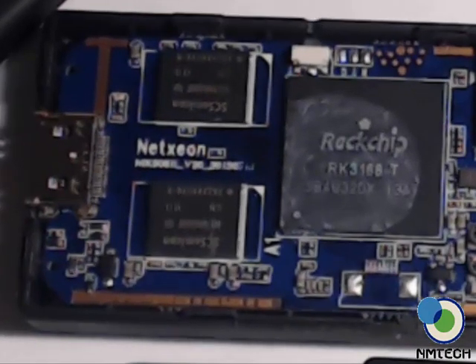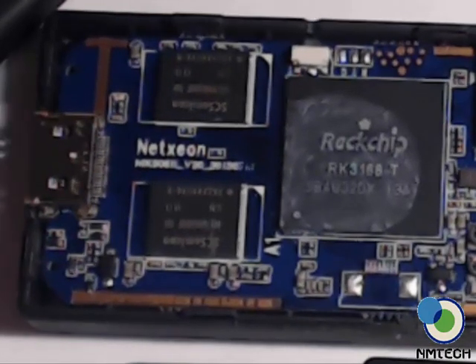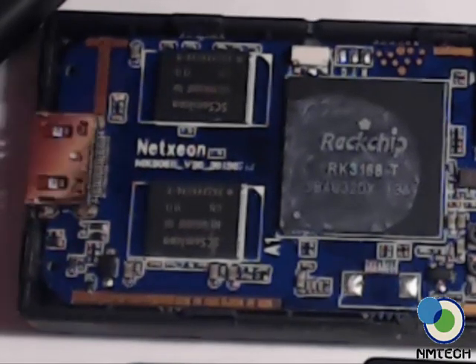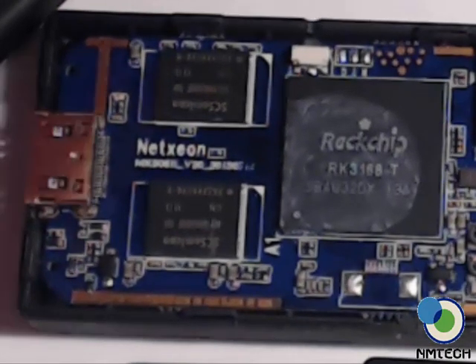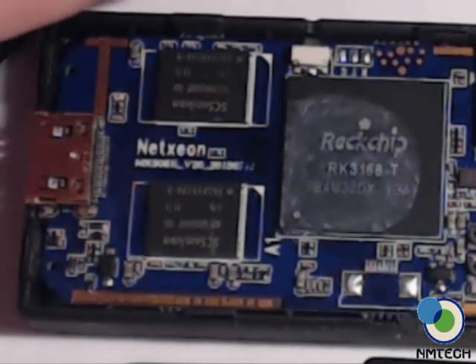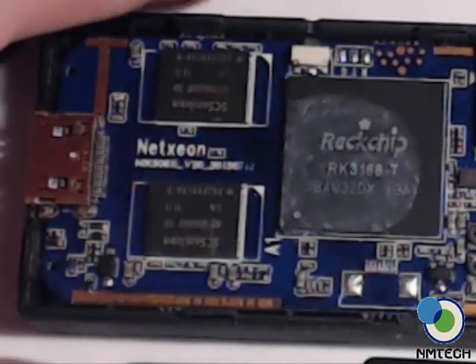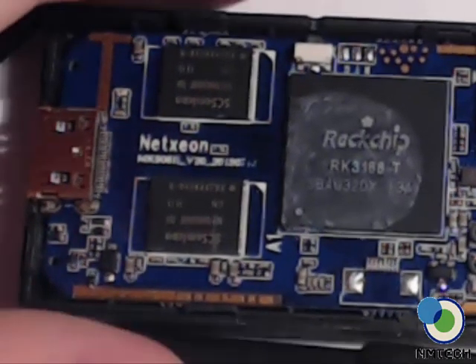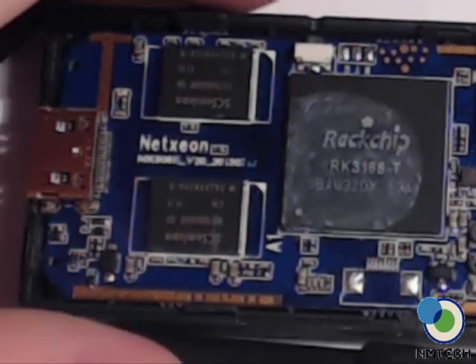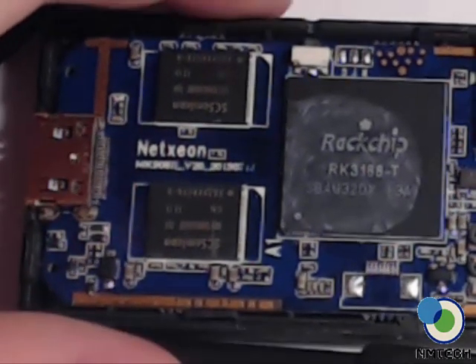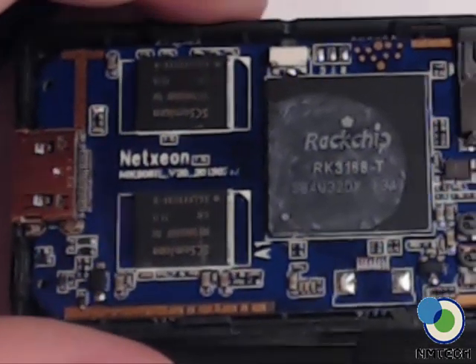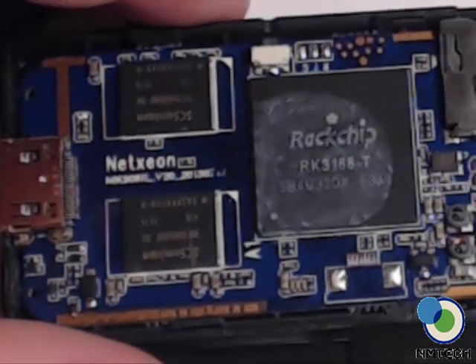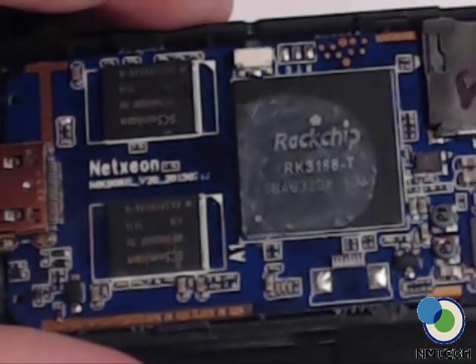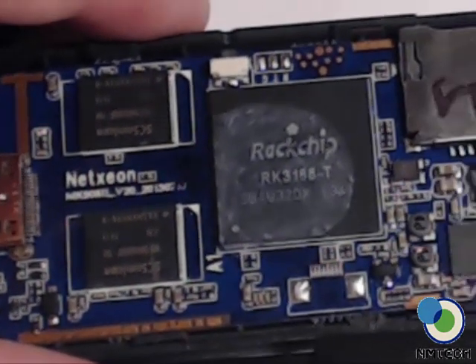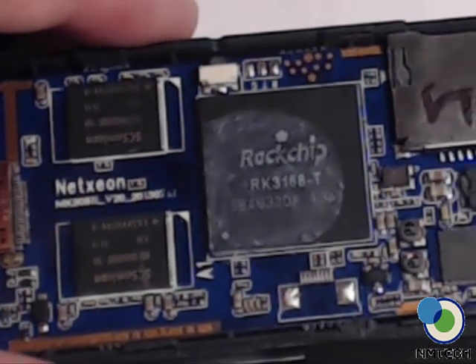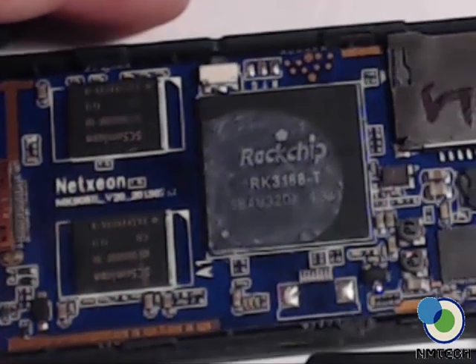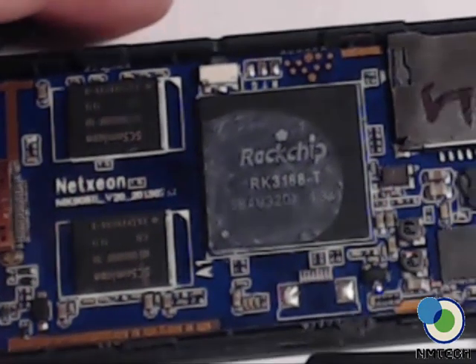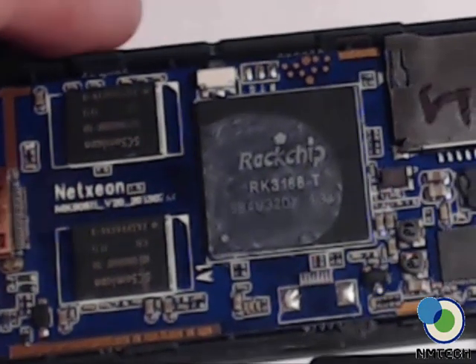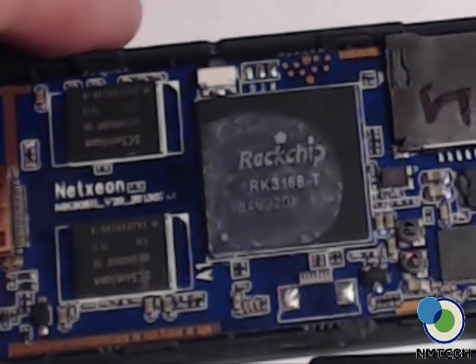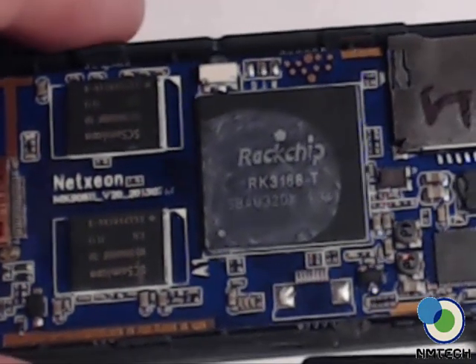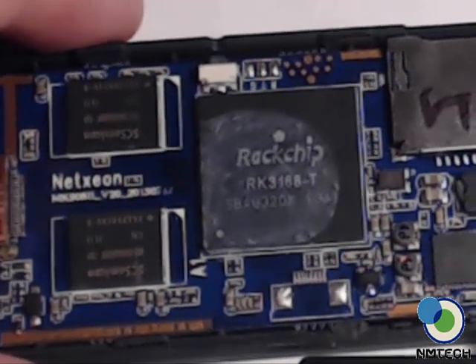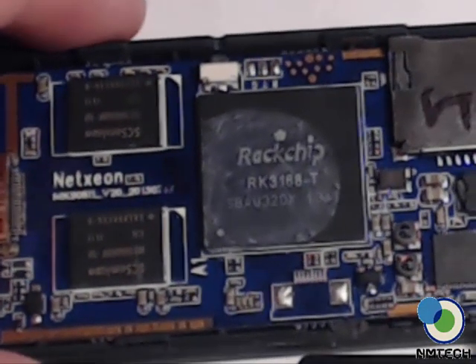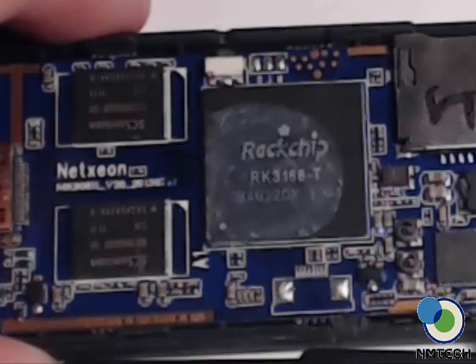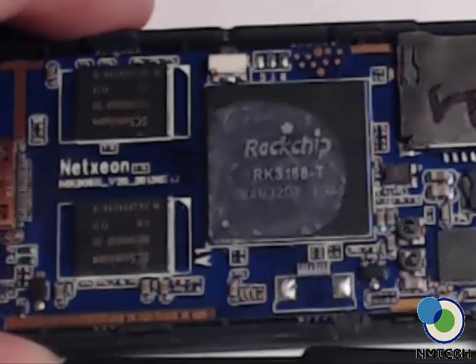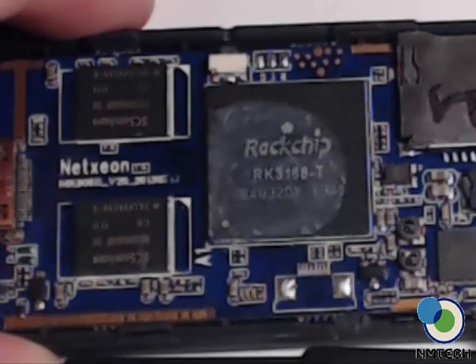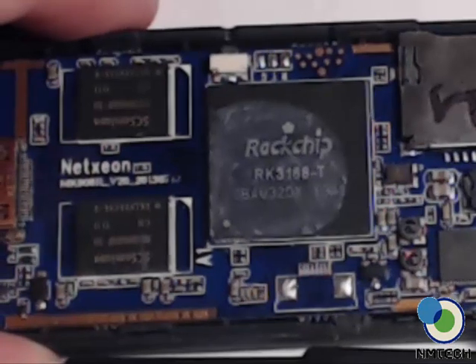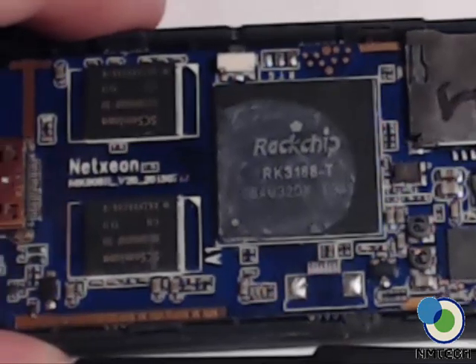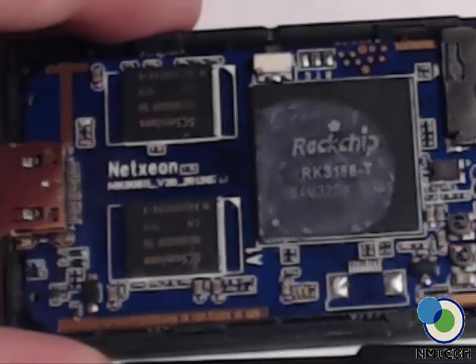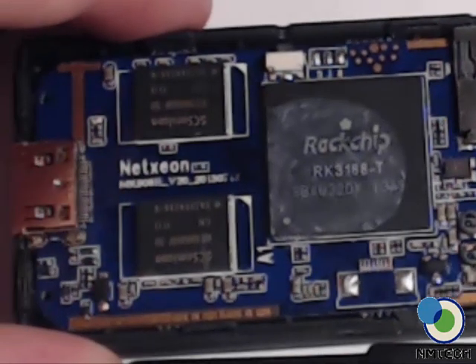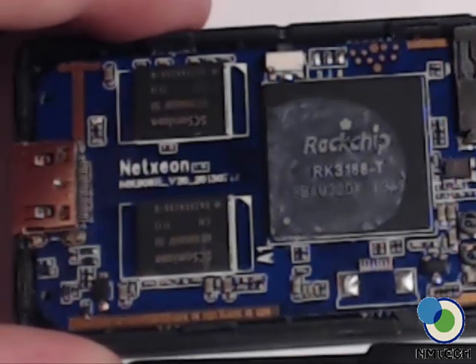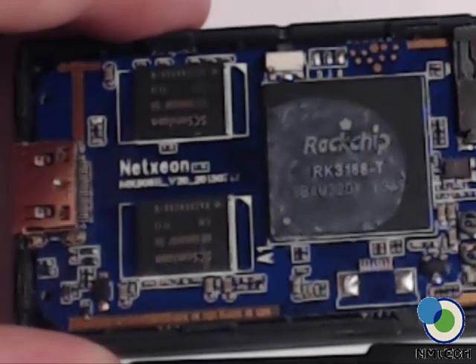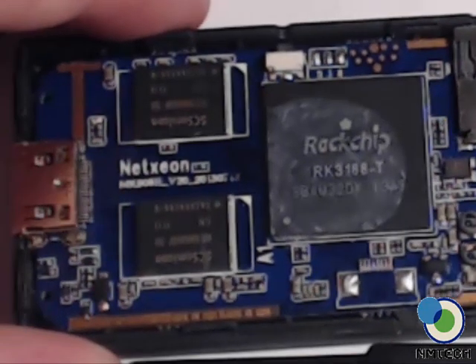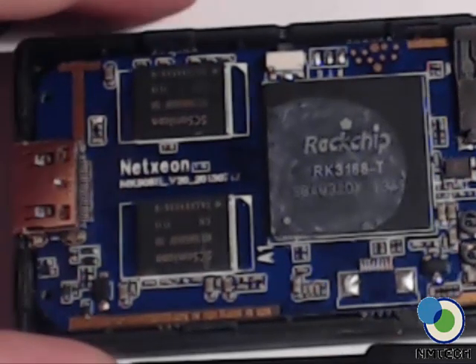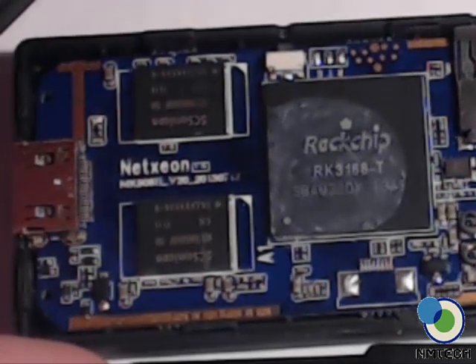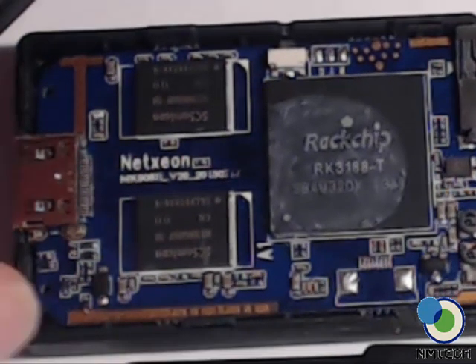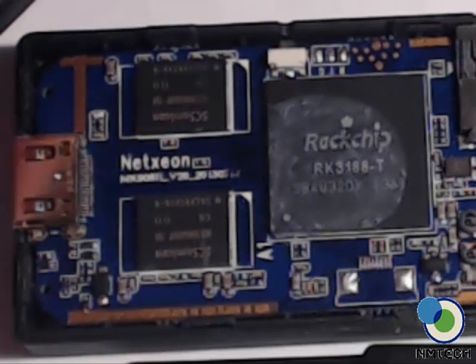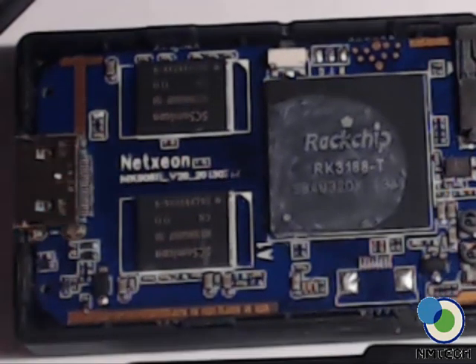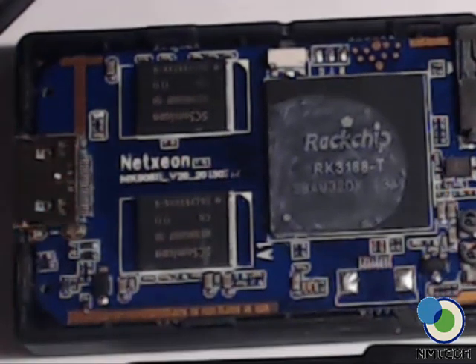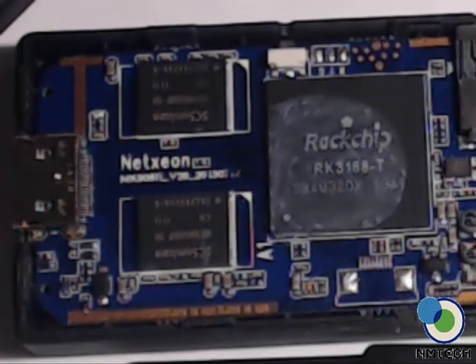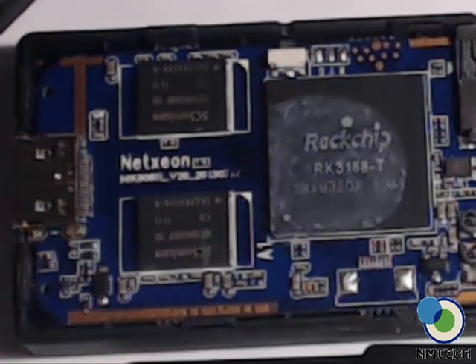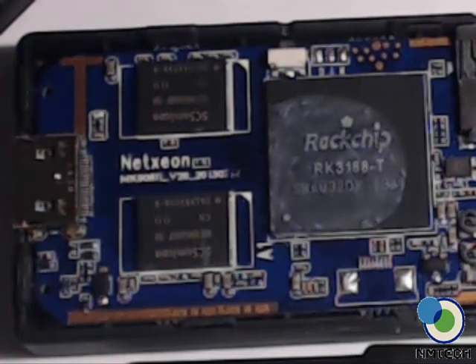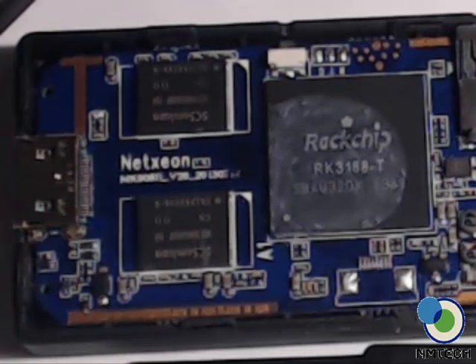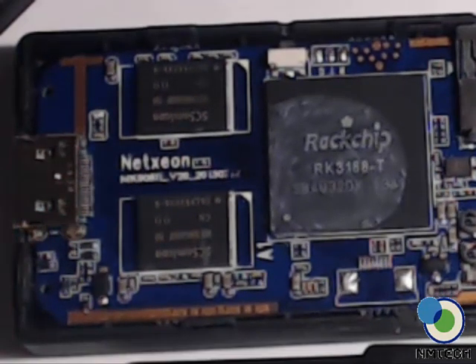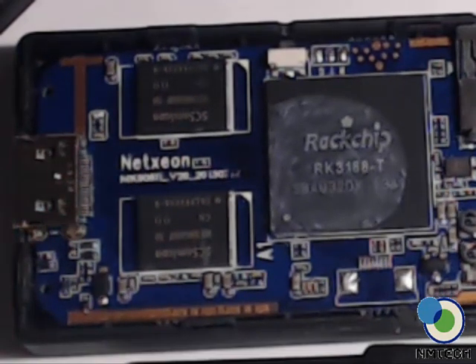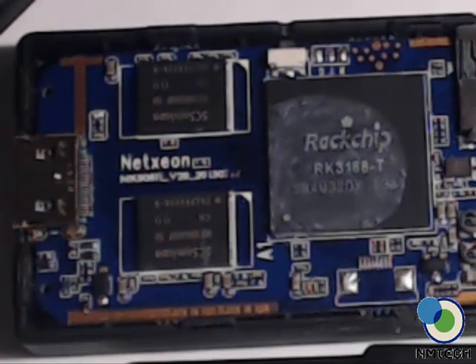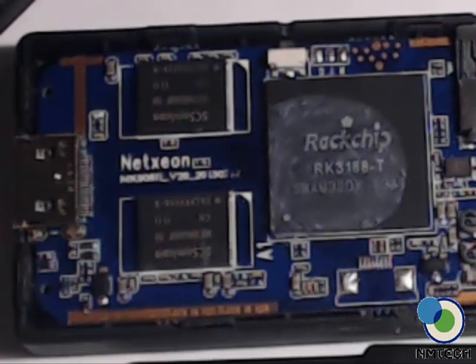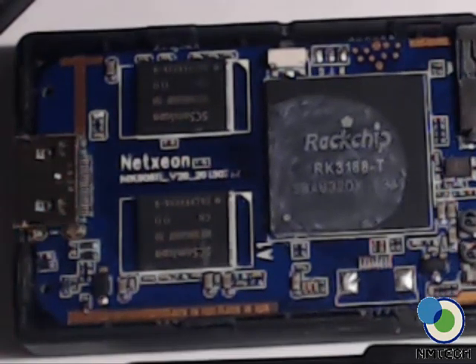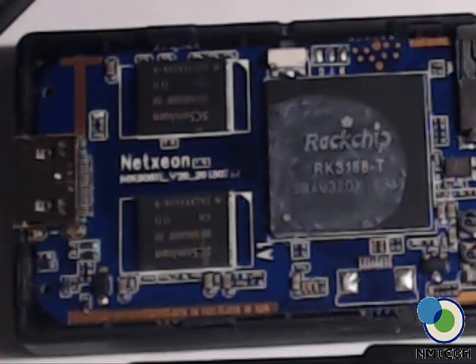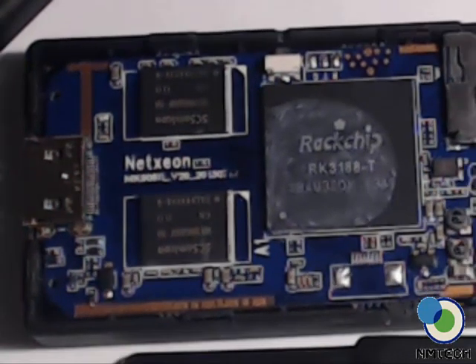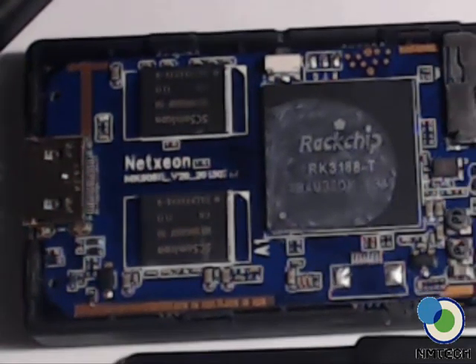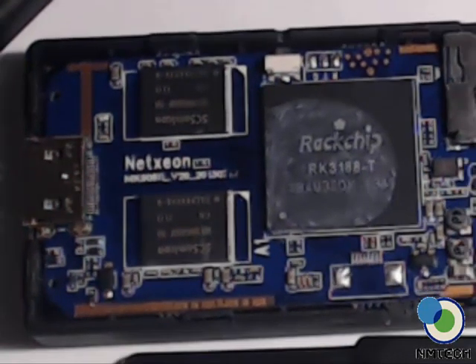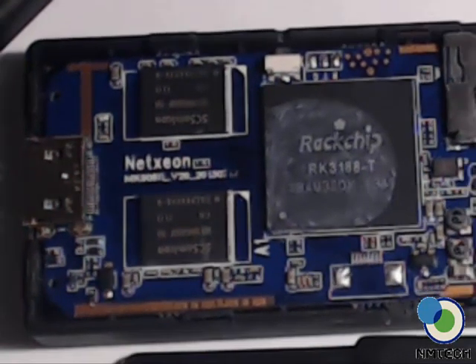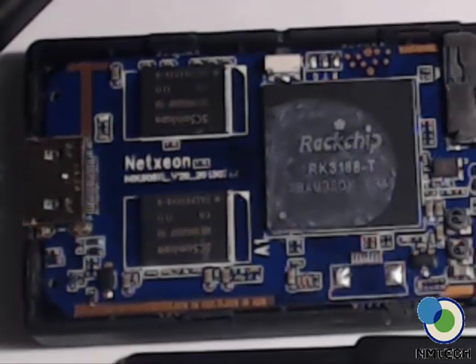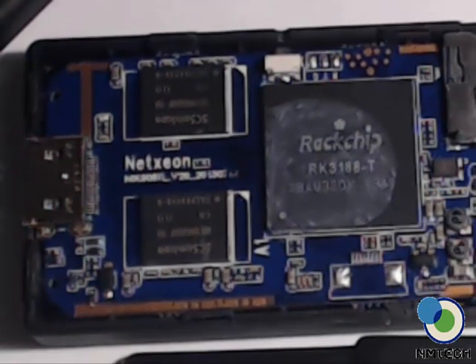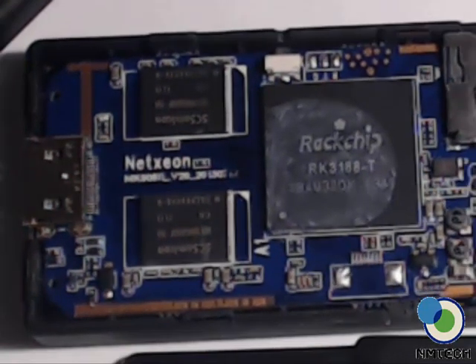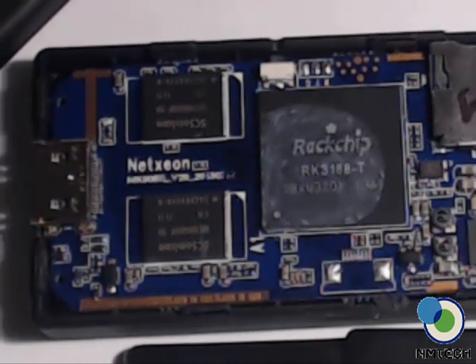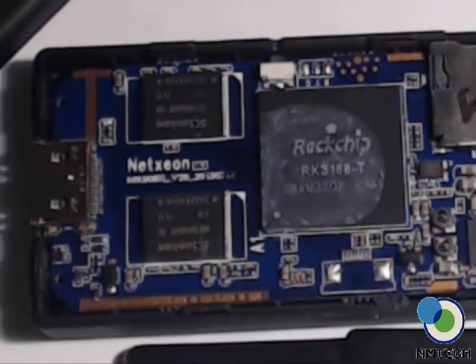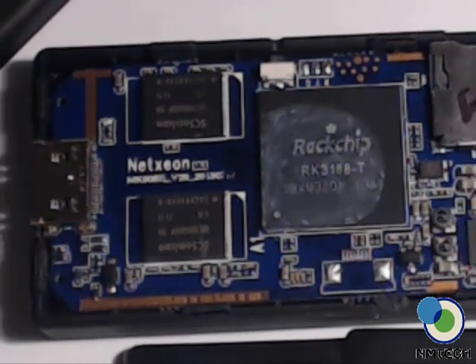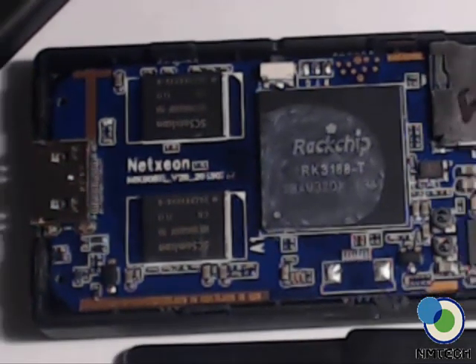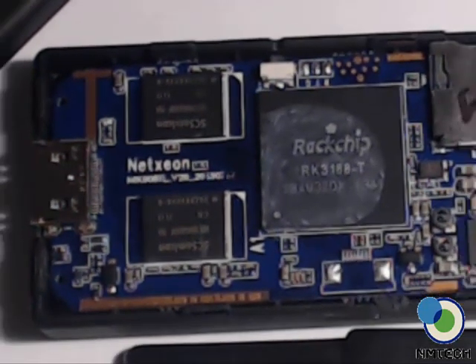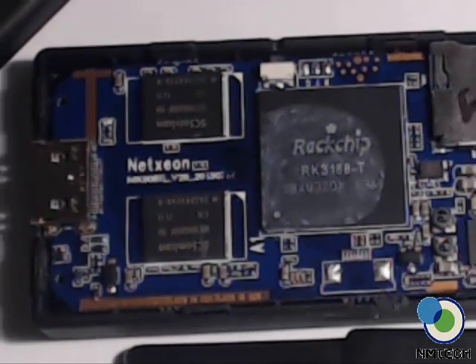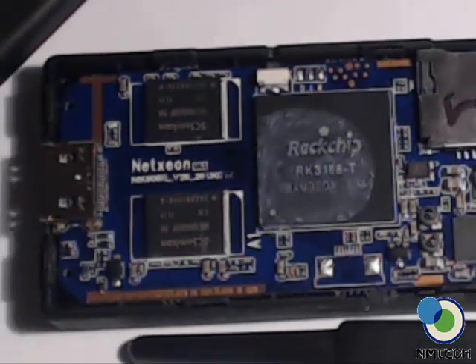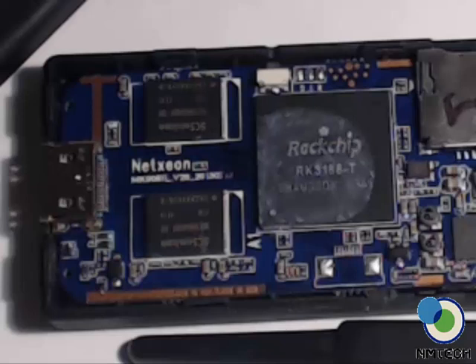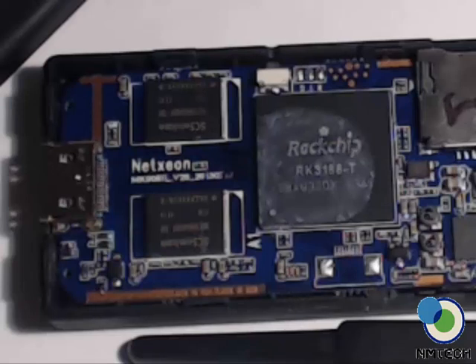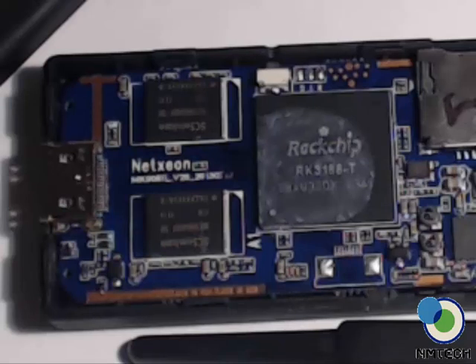You'll see that it says Rockchip, and that is the processor type. Let me zoom out a little more.